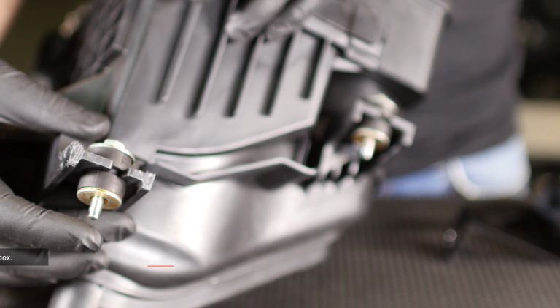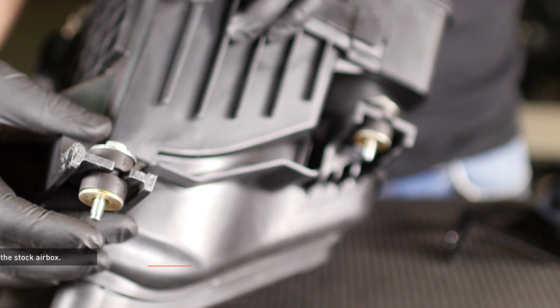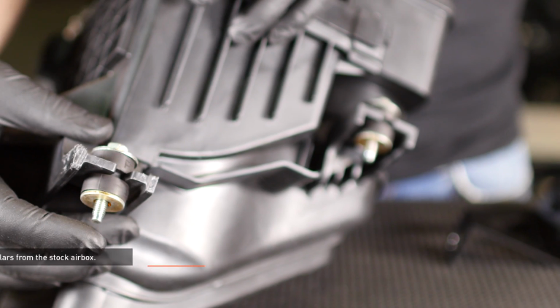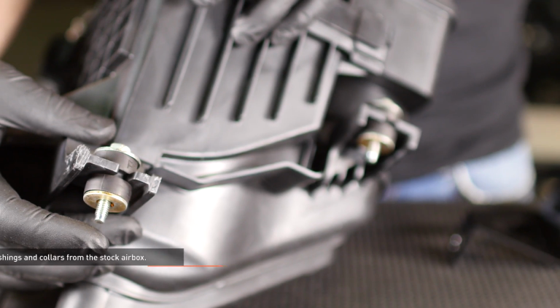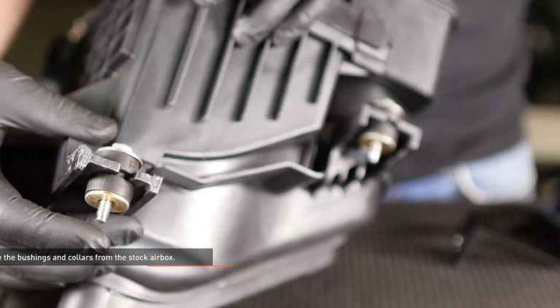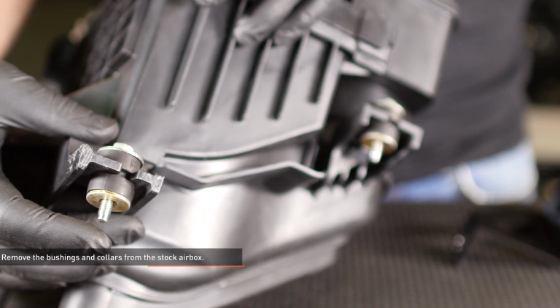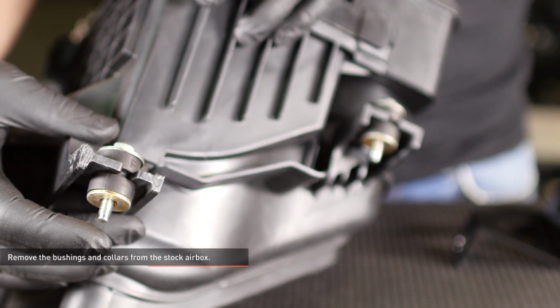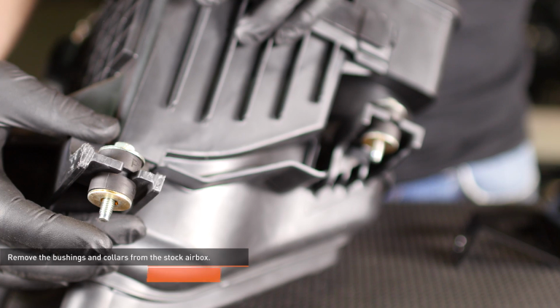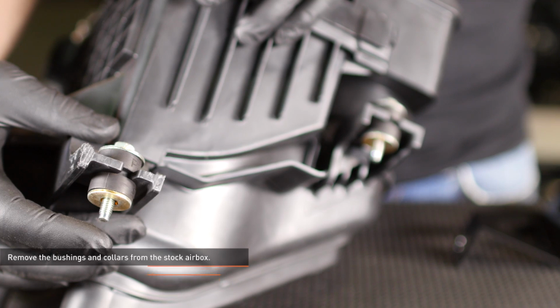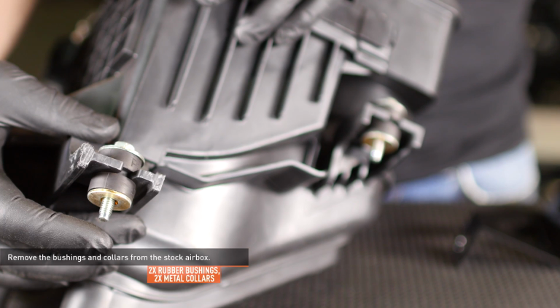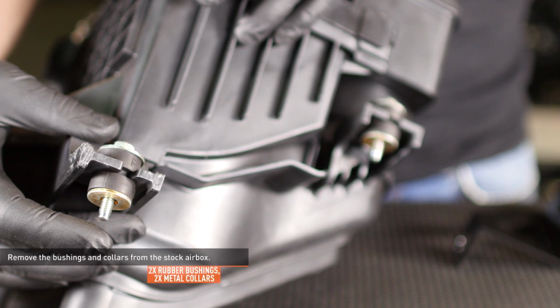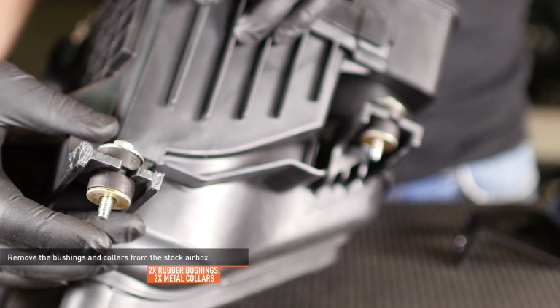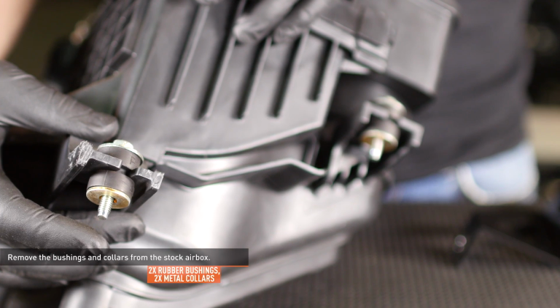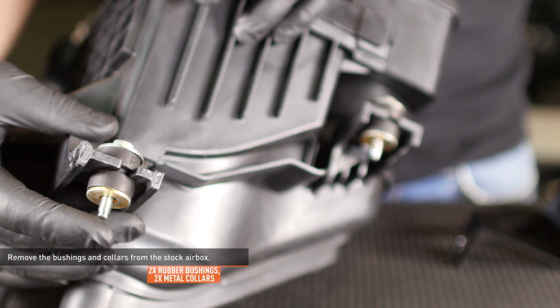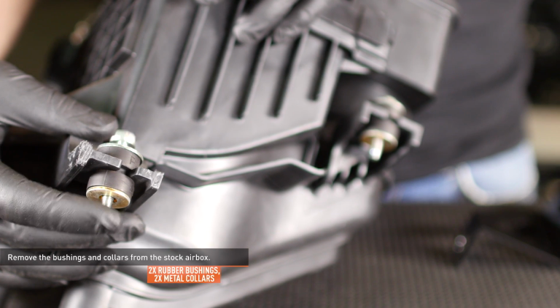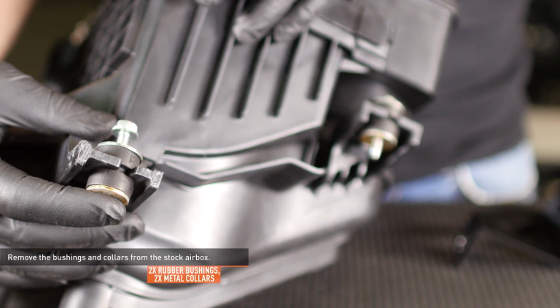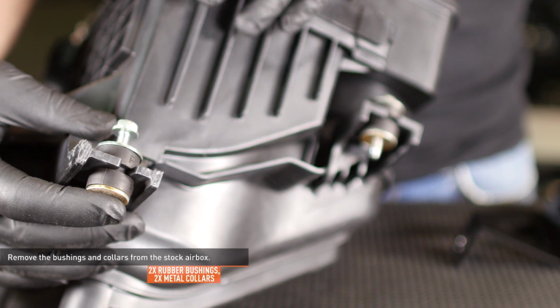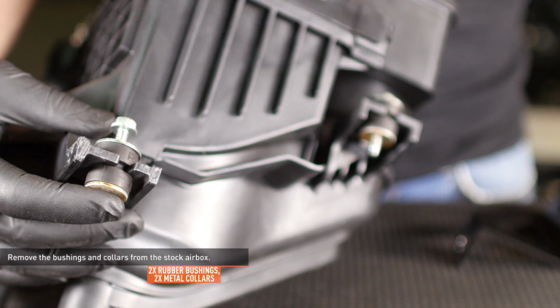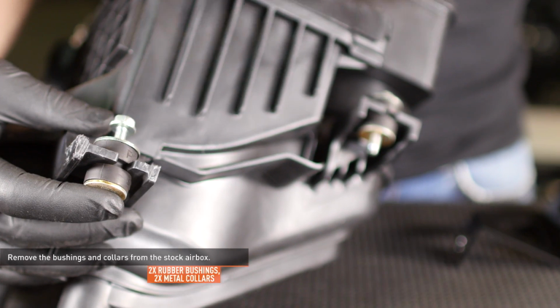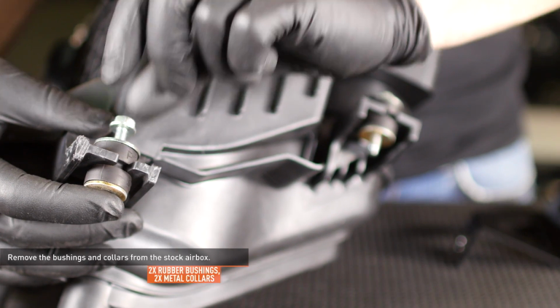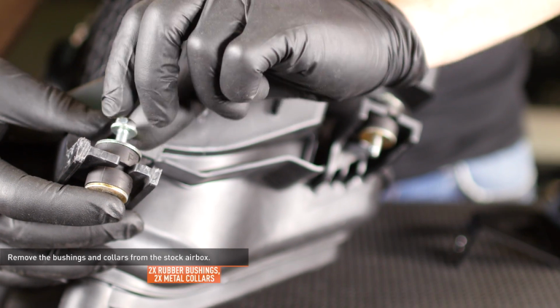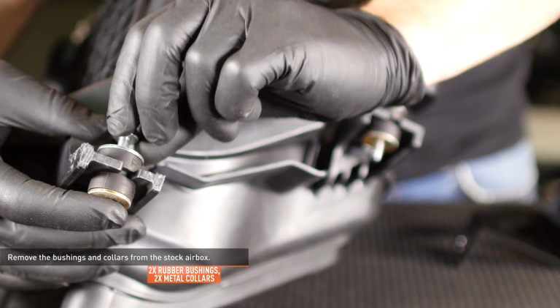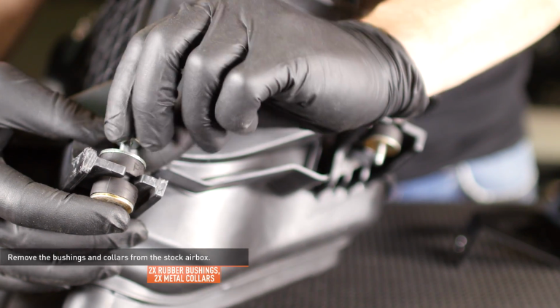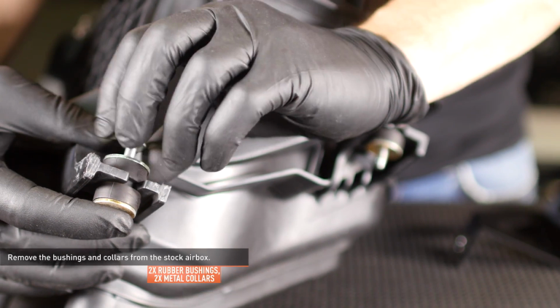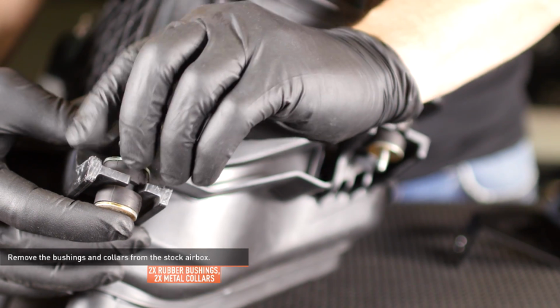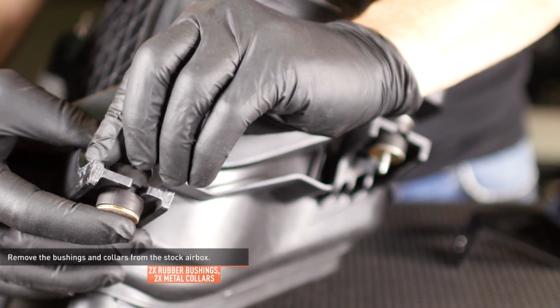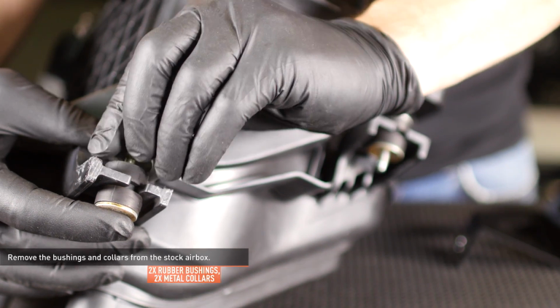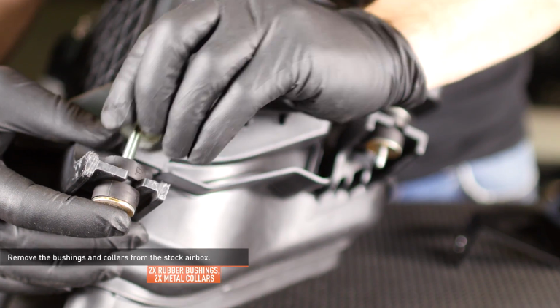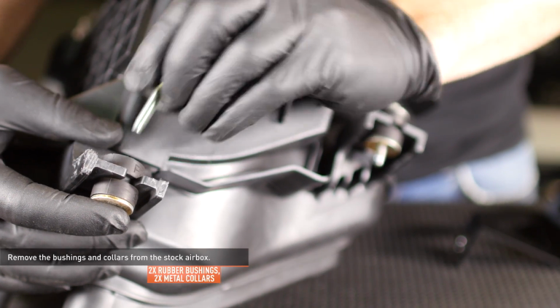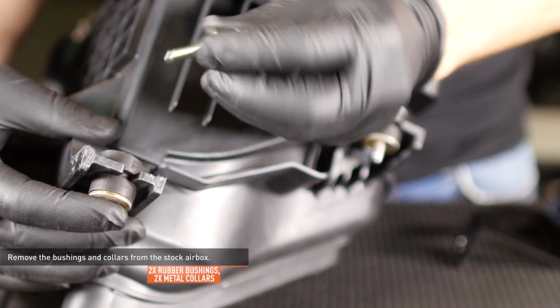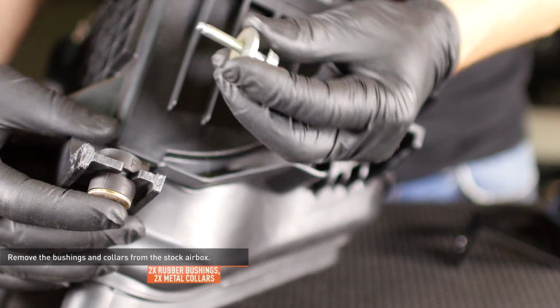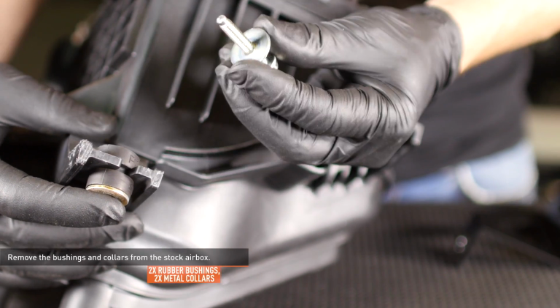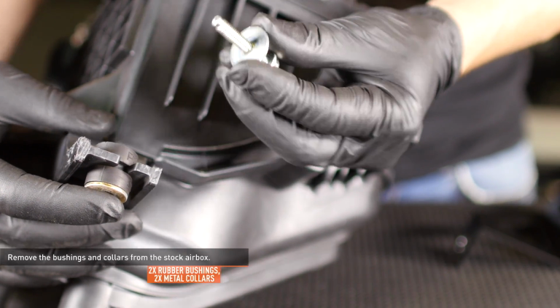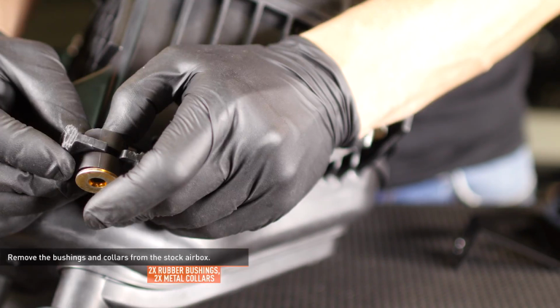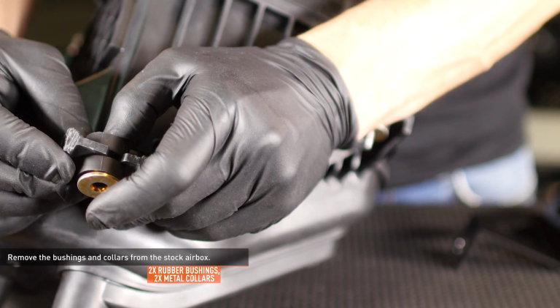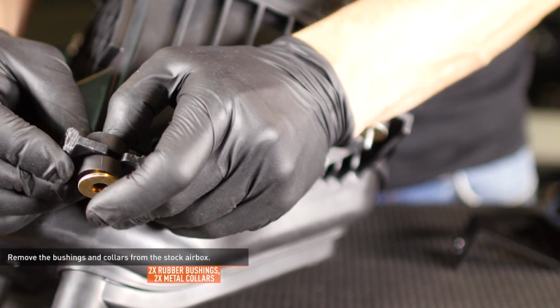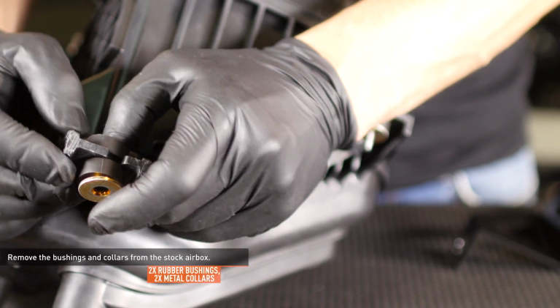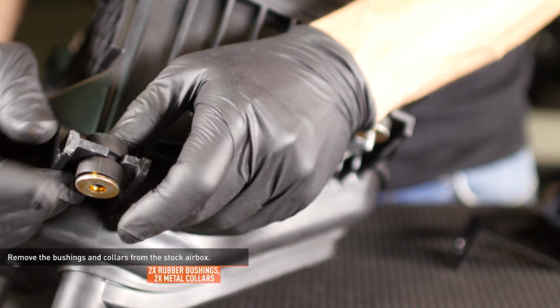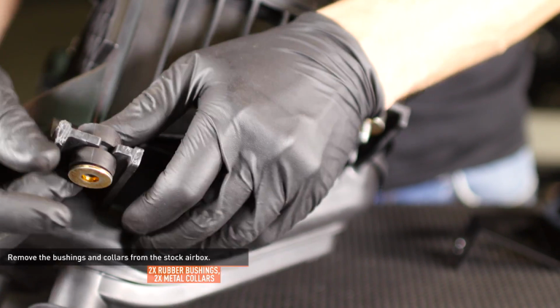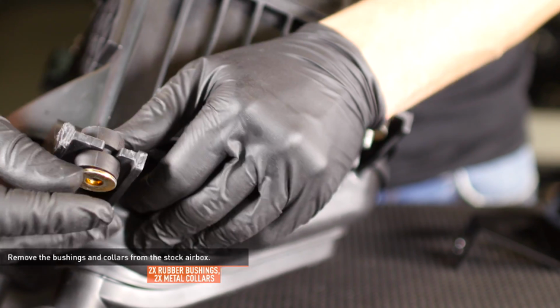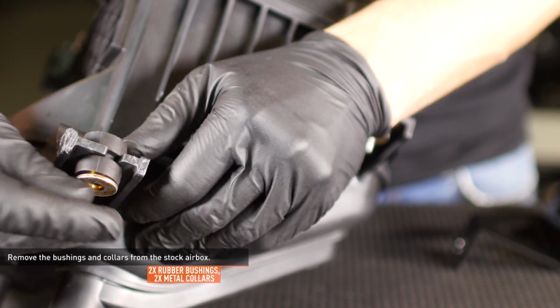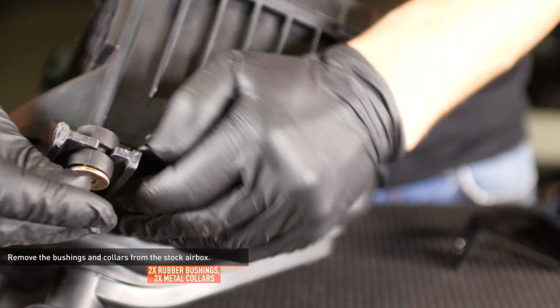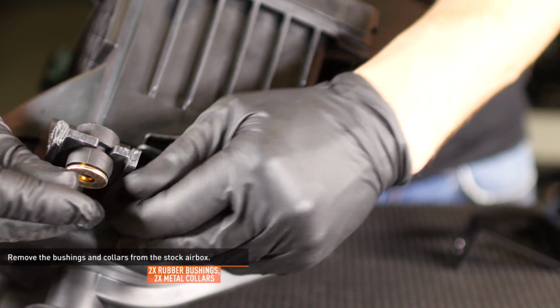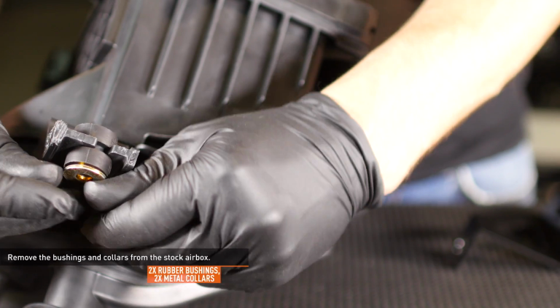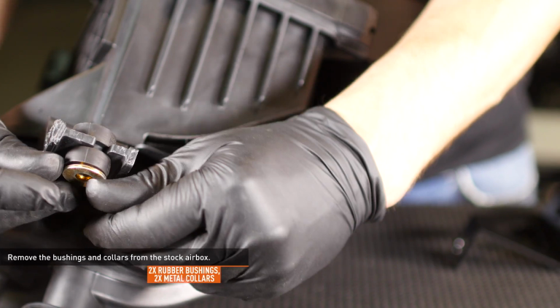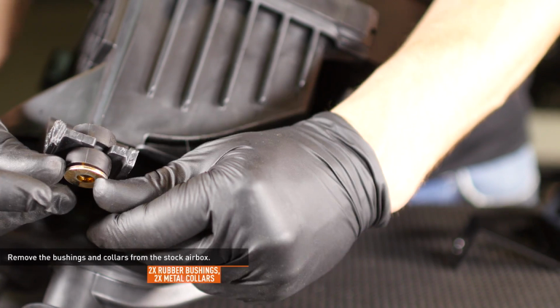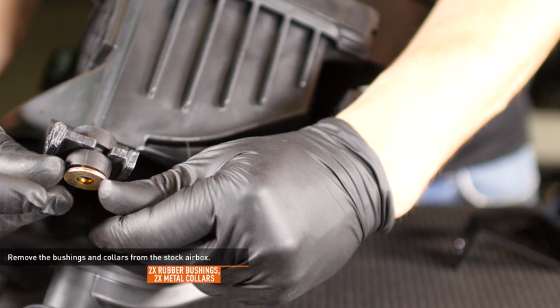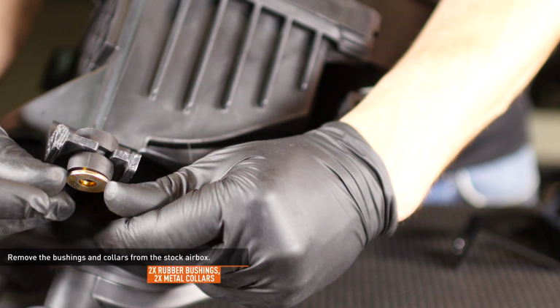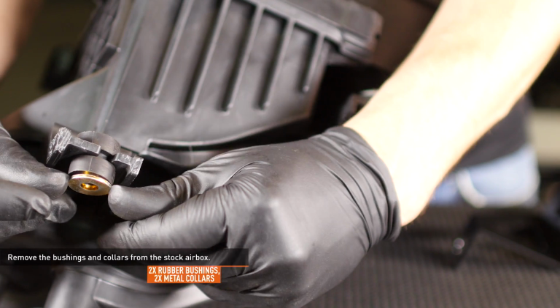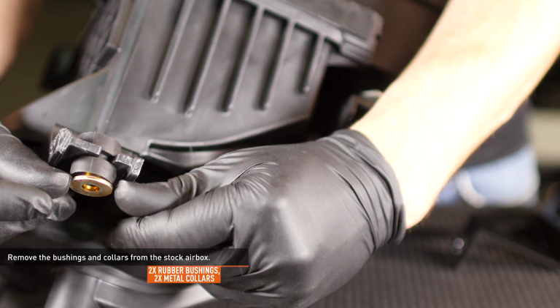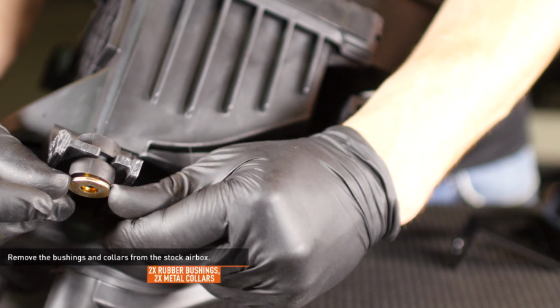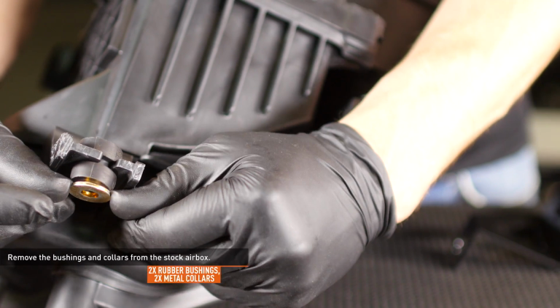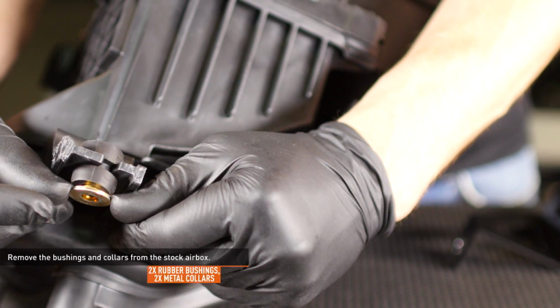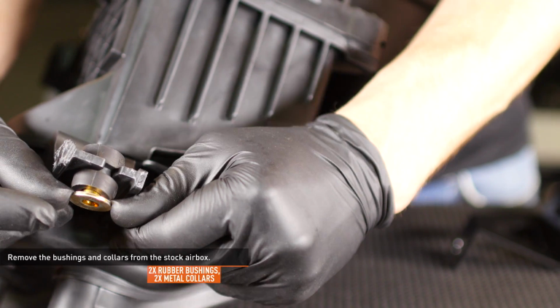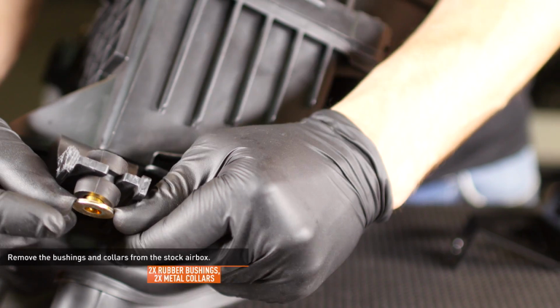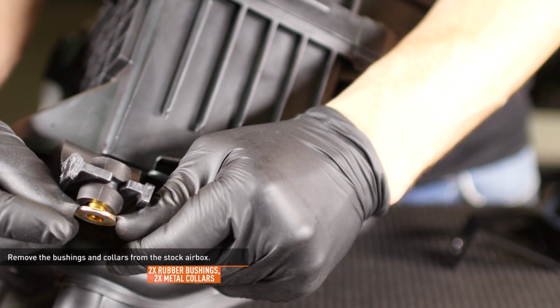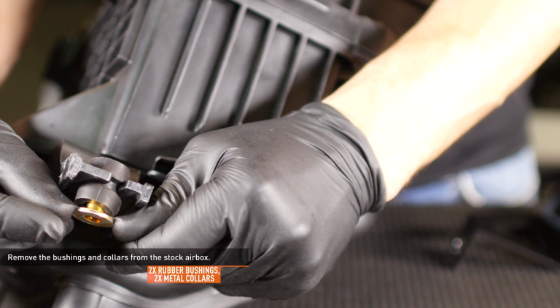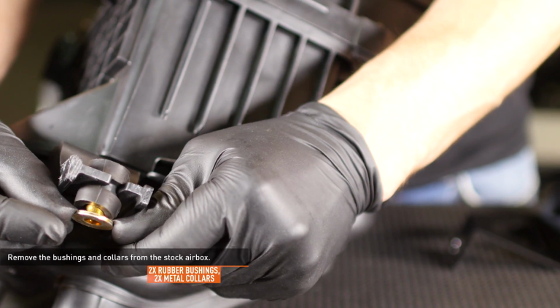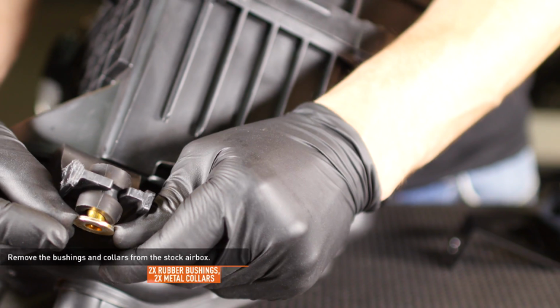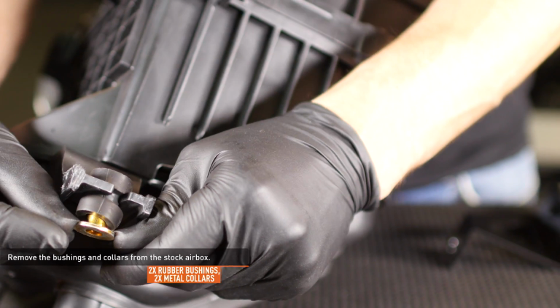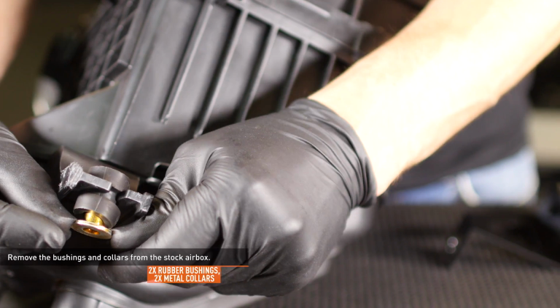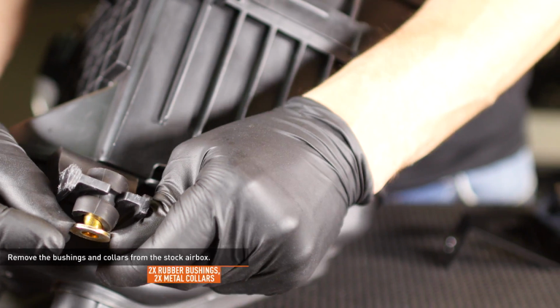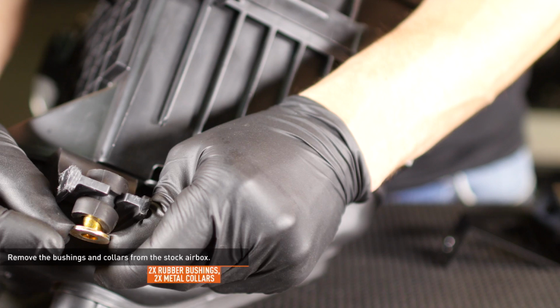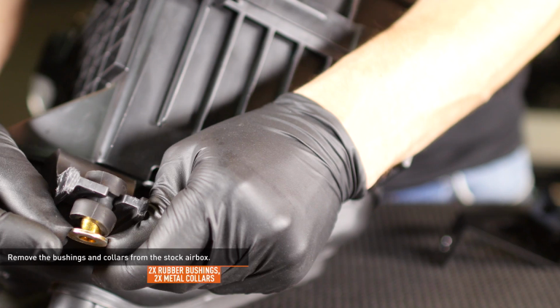Remove the bushings and collars from the stock airbox. First, push the collars out of the bushings and then remove the bushings.